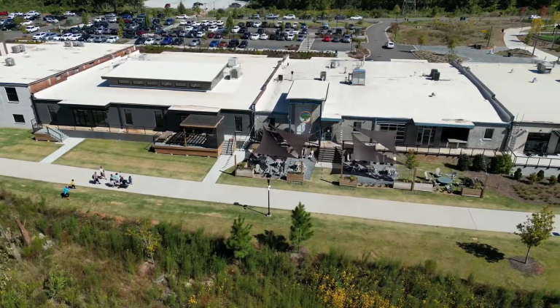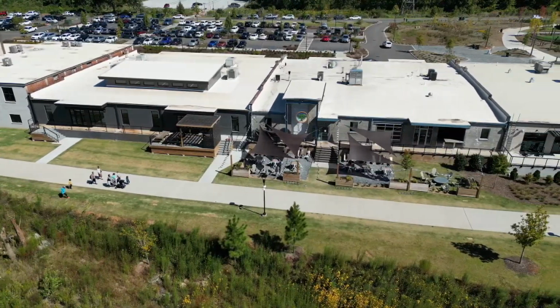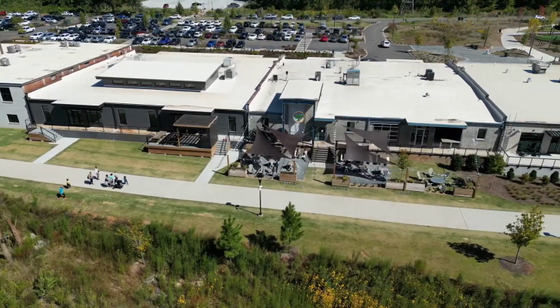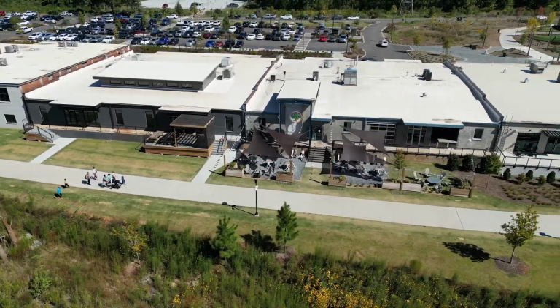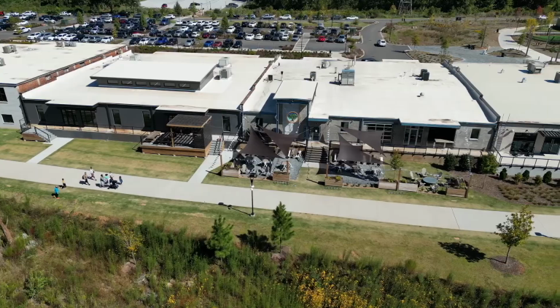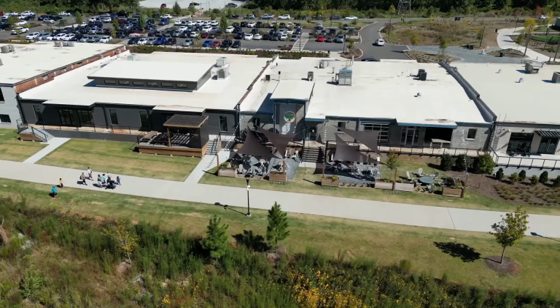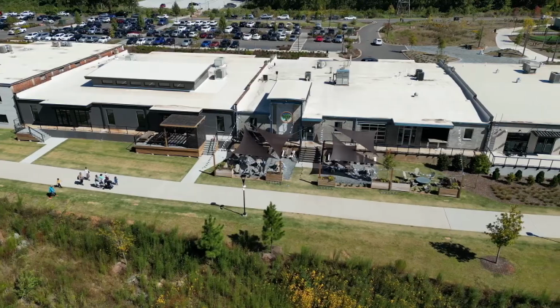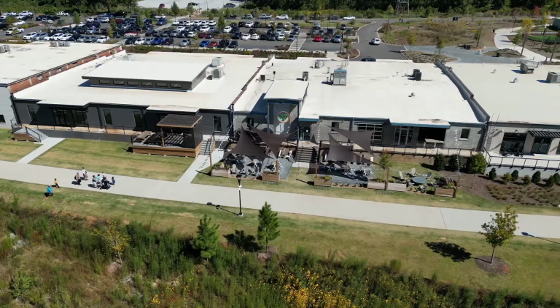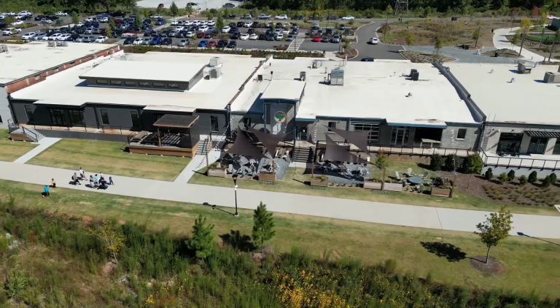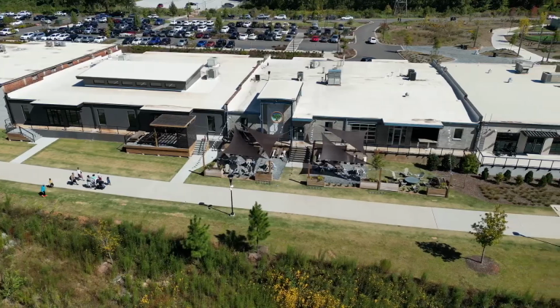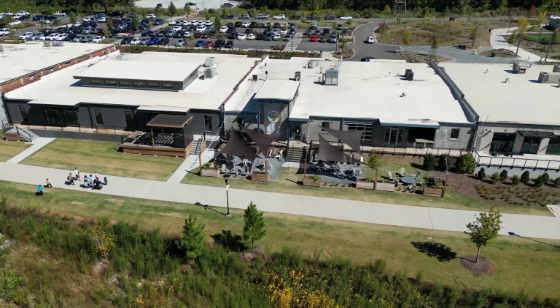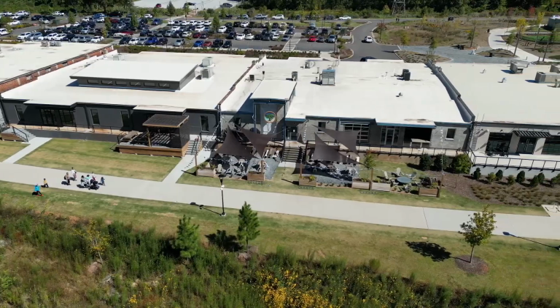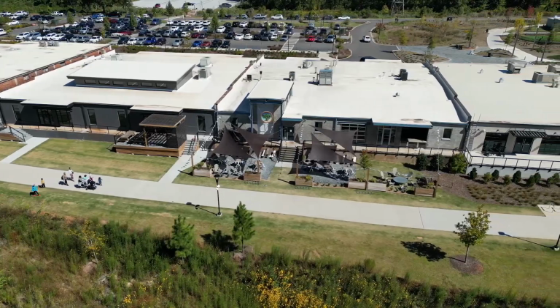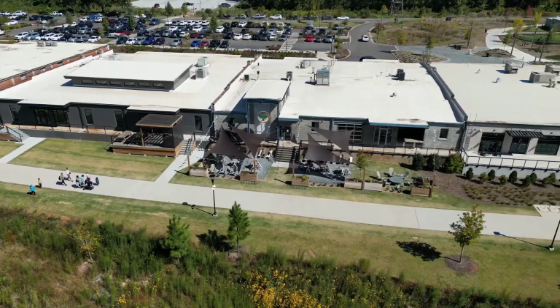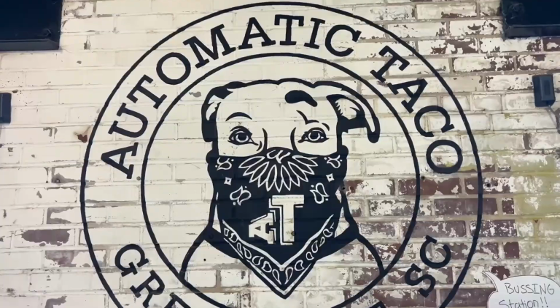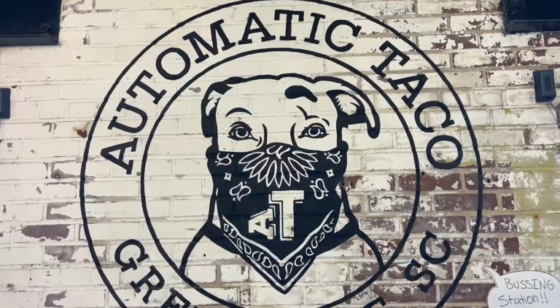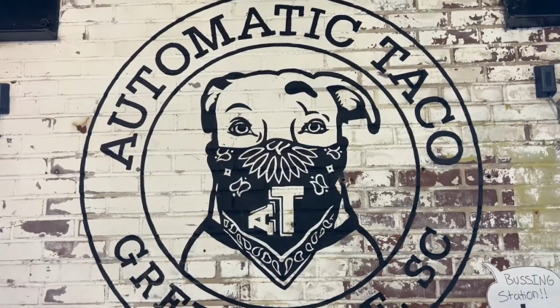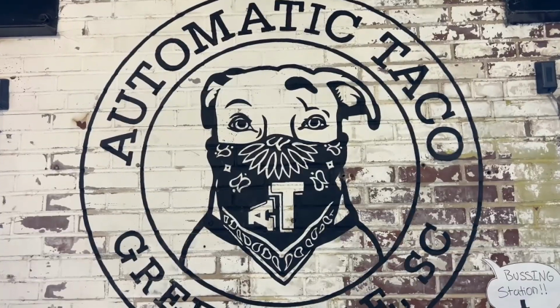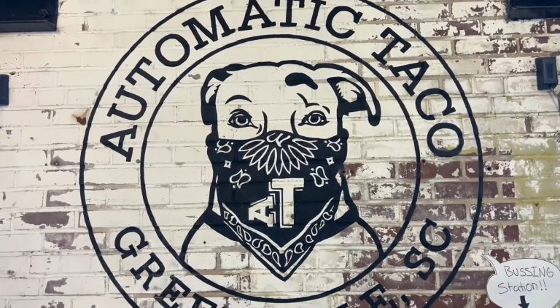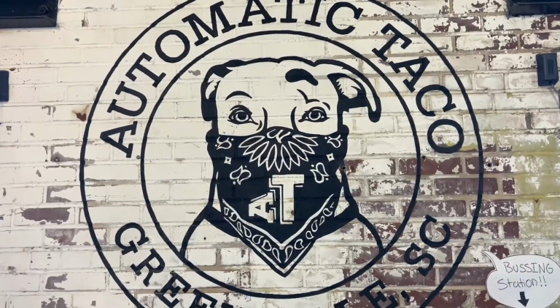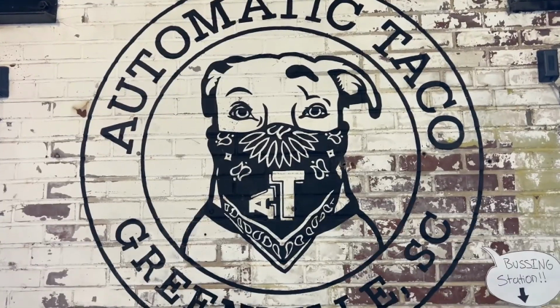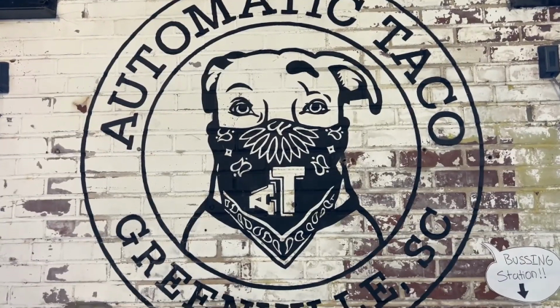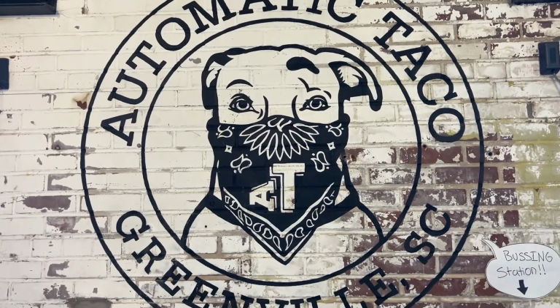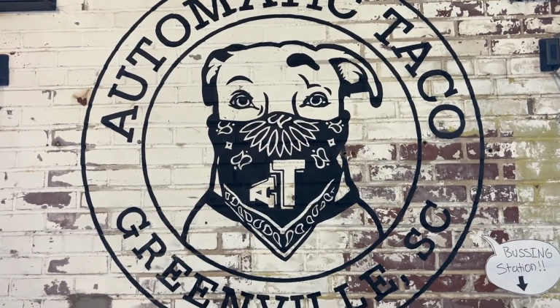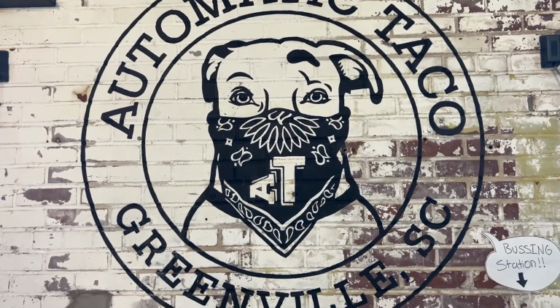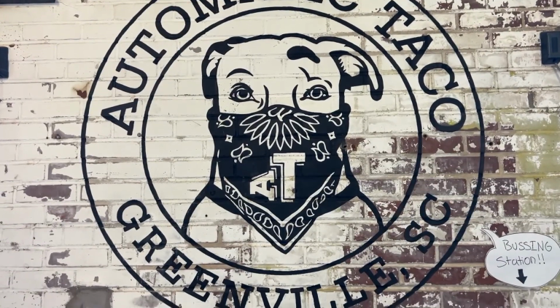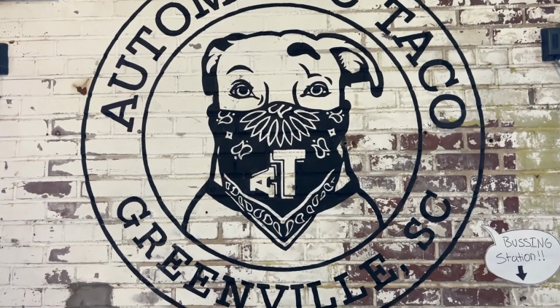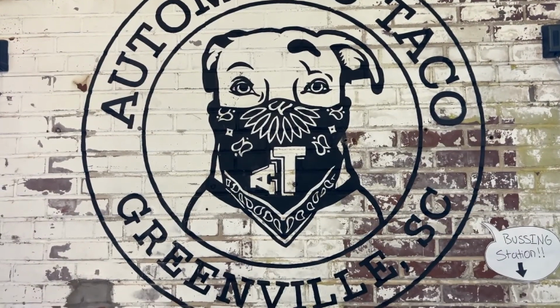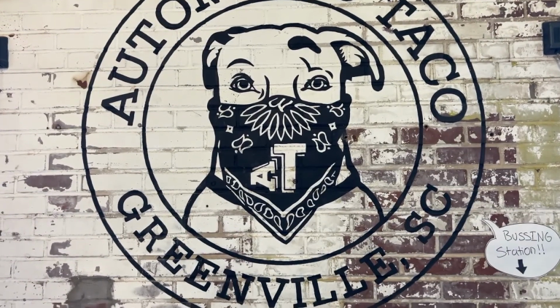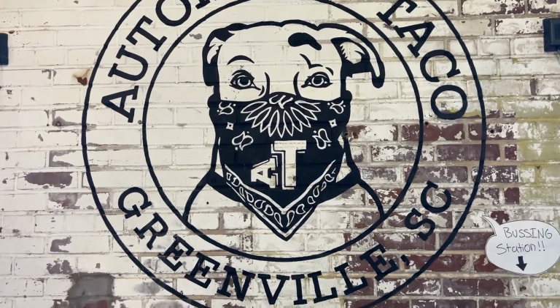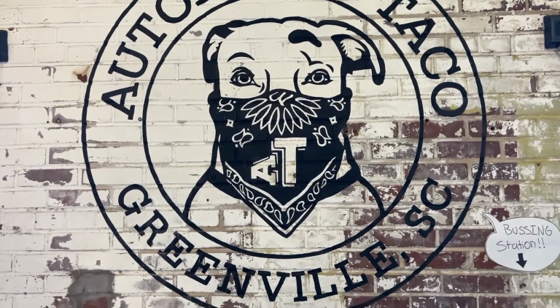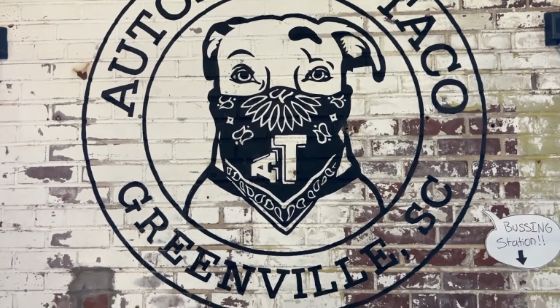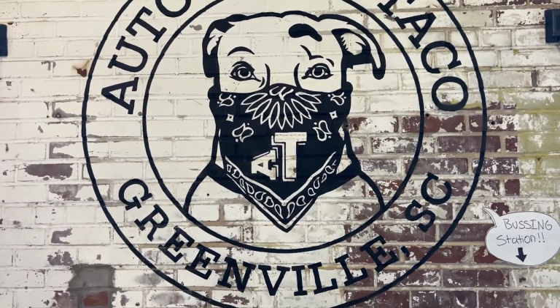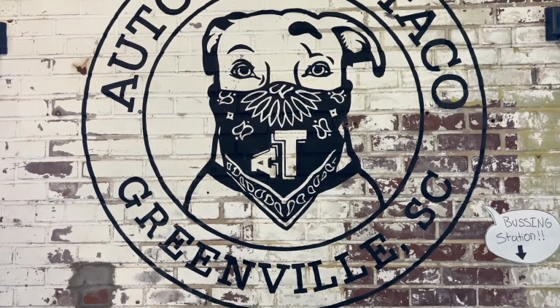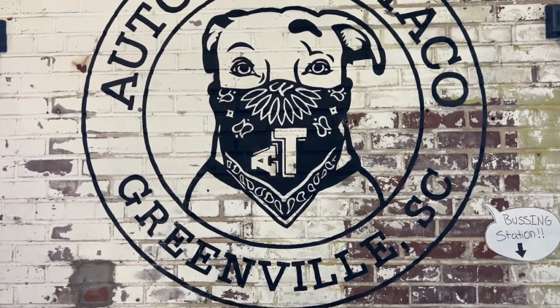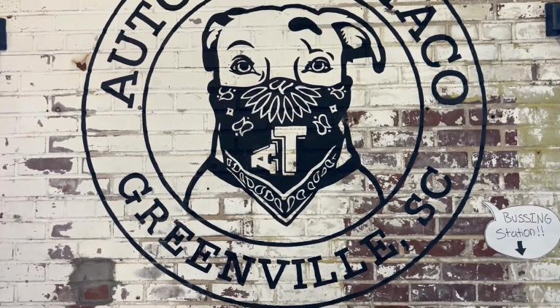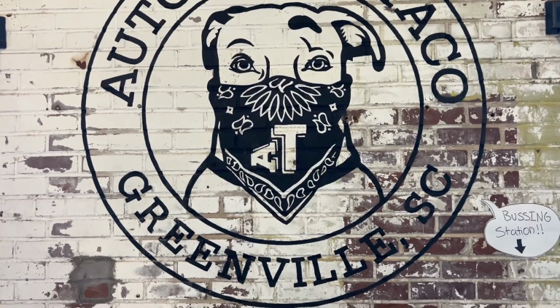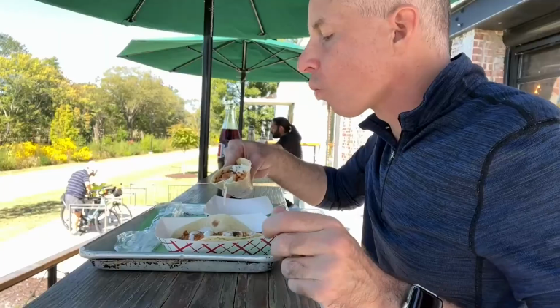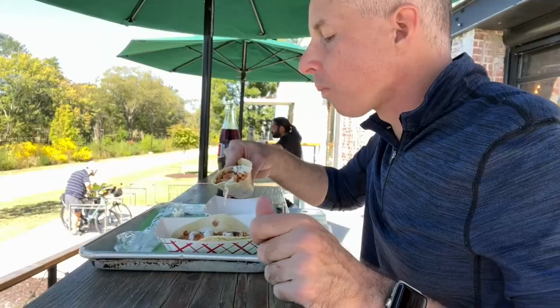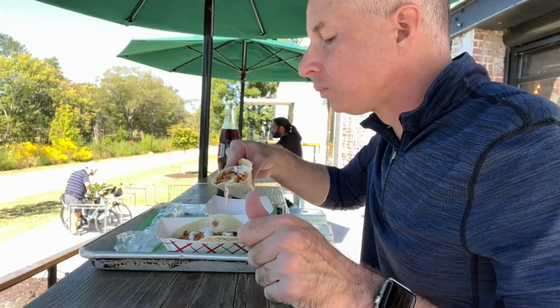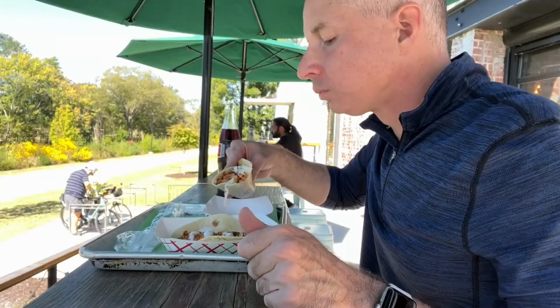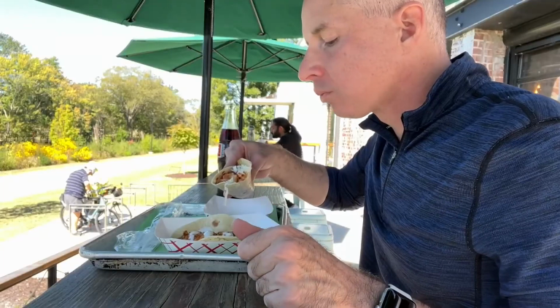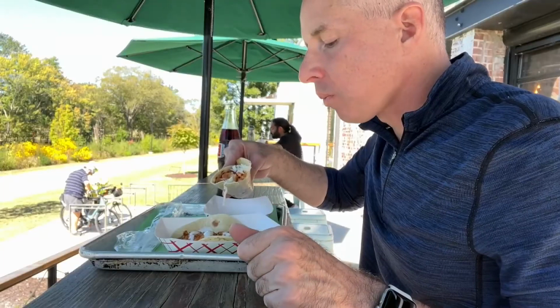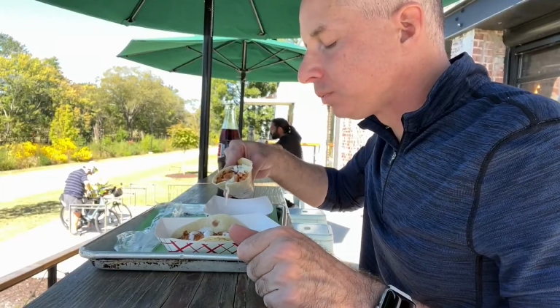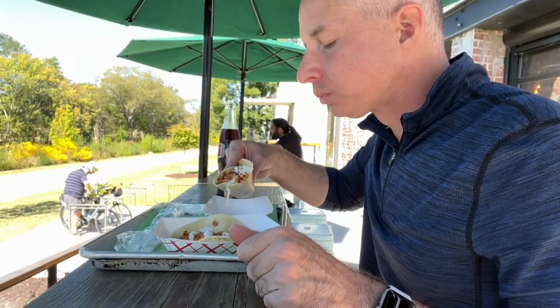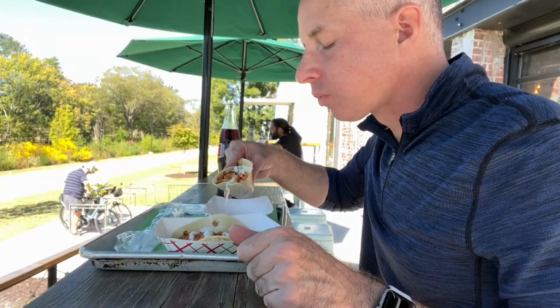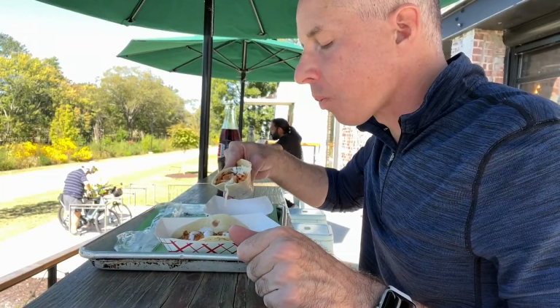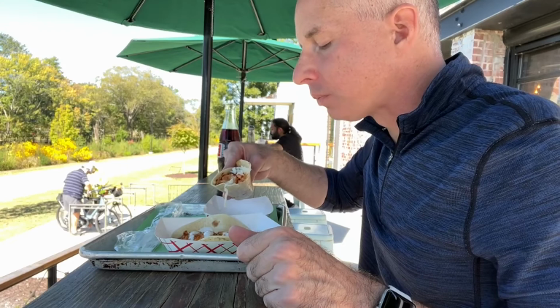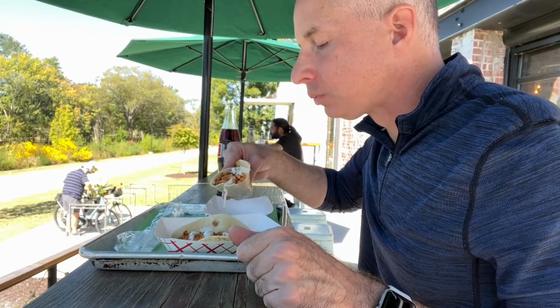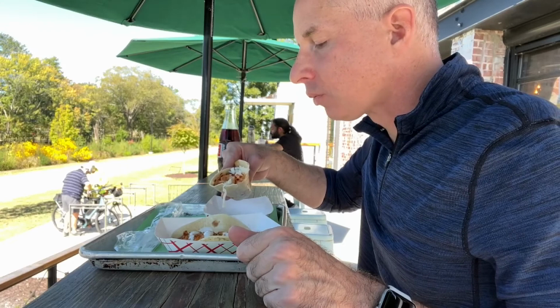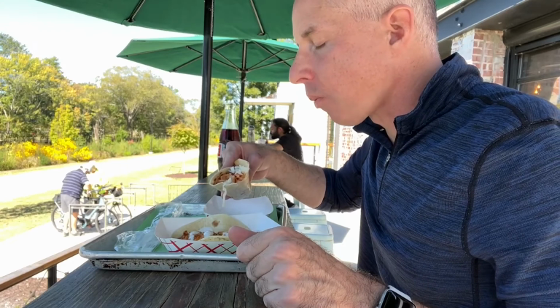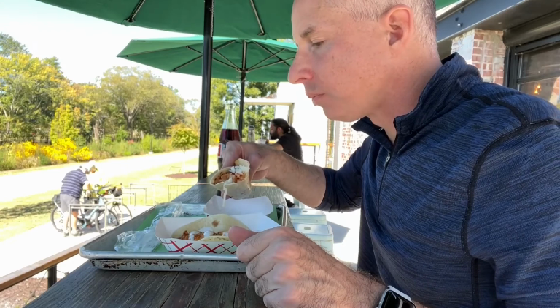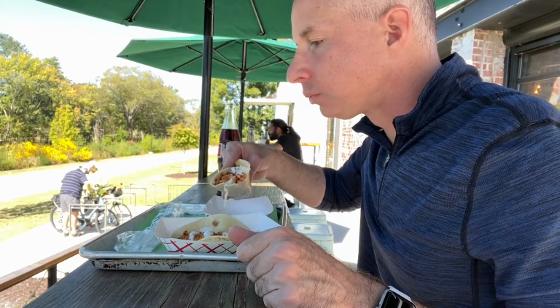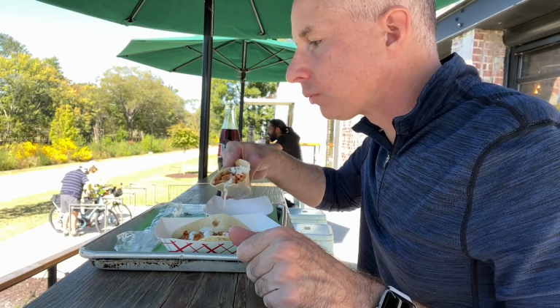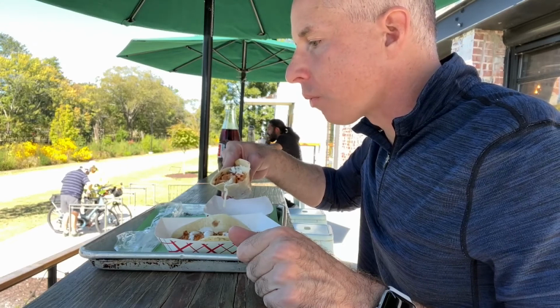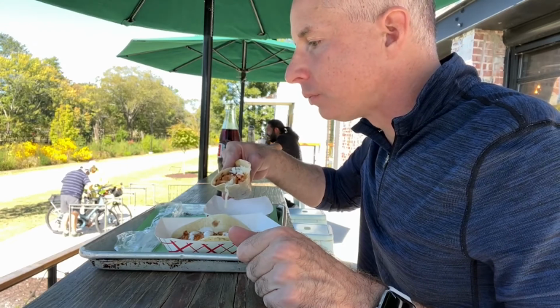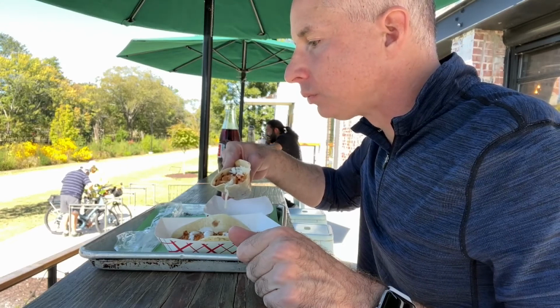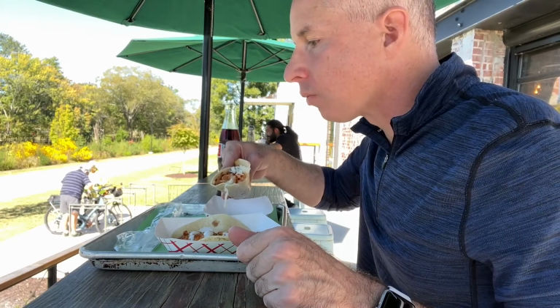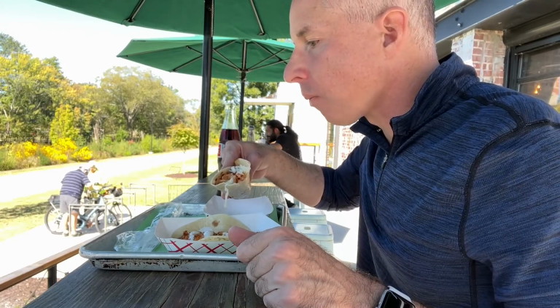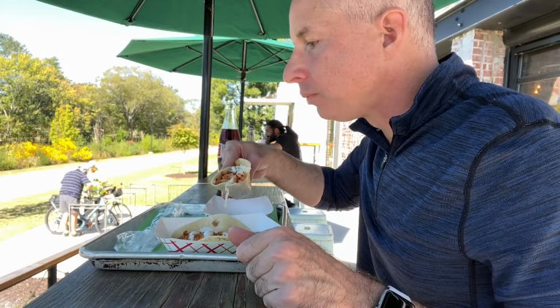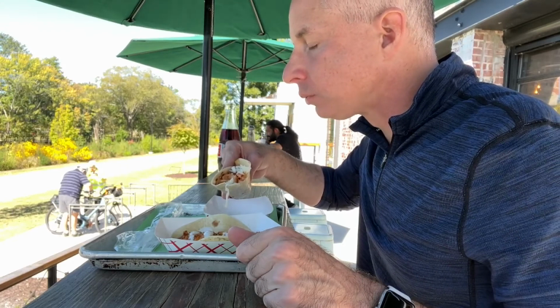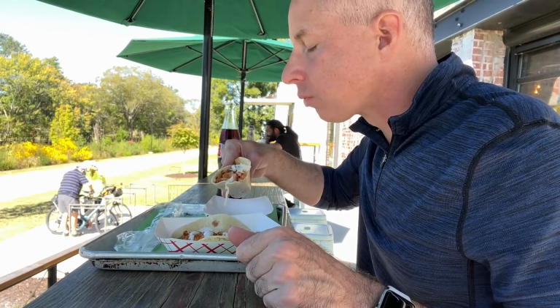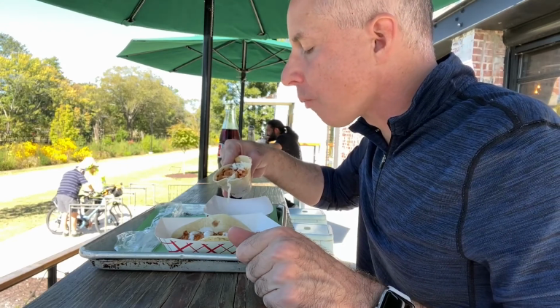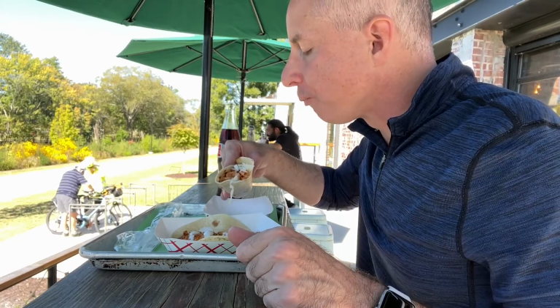You can park your bike and enjoy a beer, or maybe a taco or two for lunch, and fuel up for the rest of your ride.